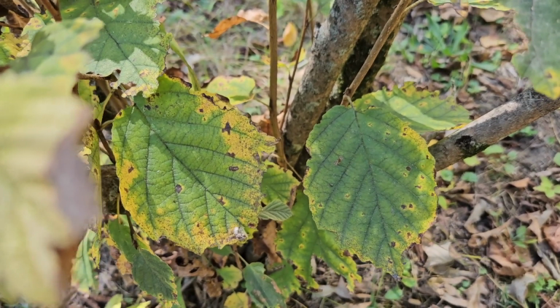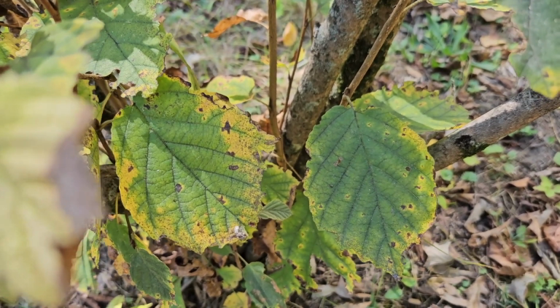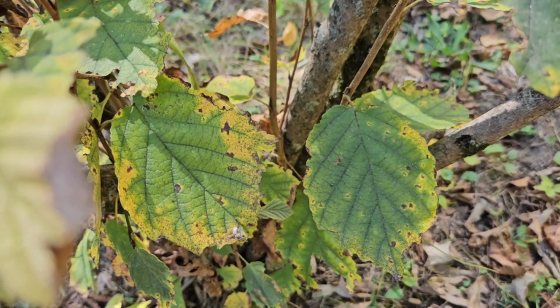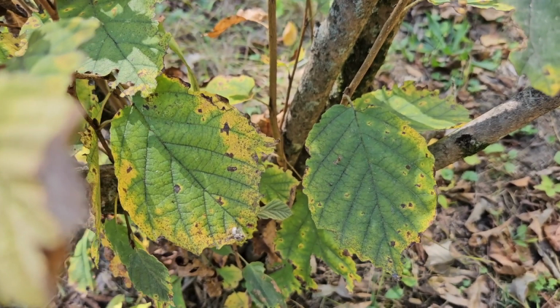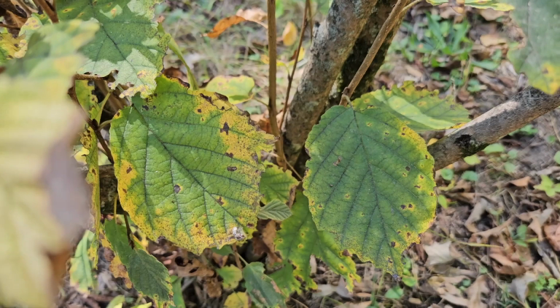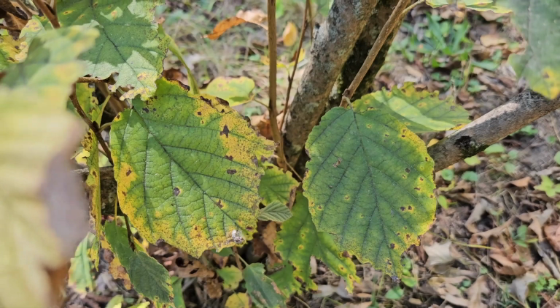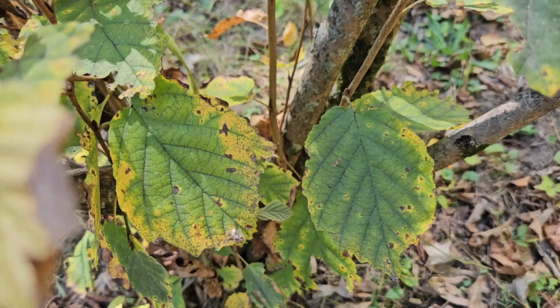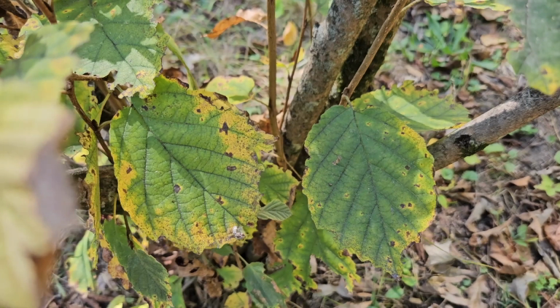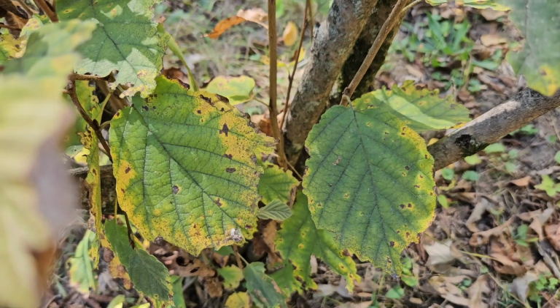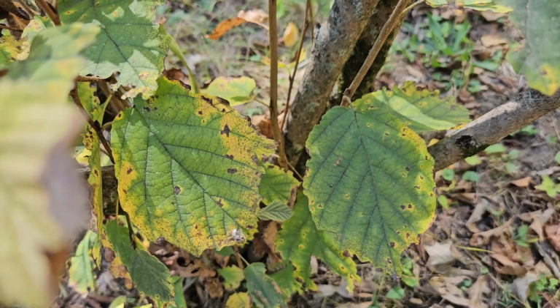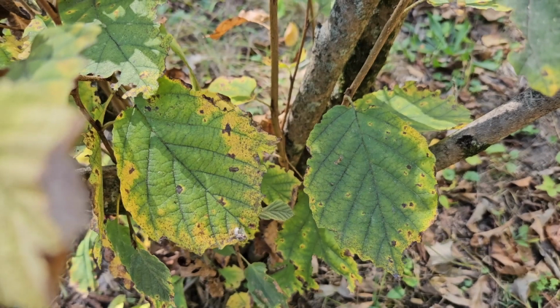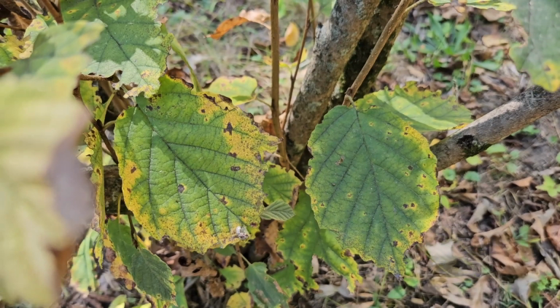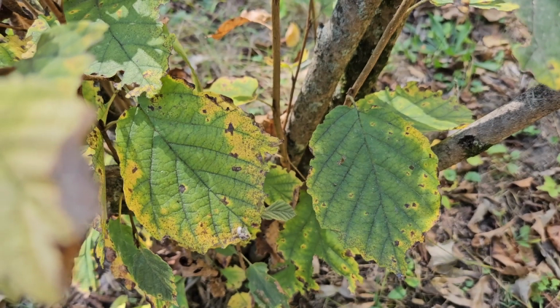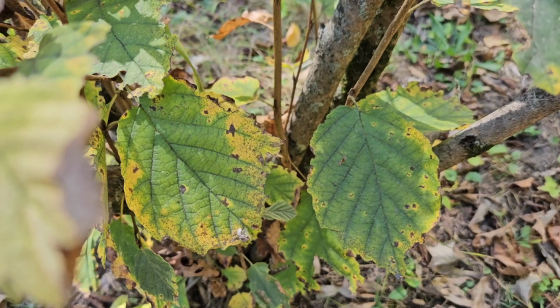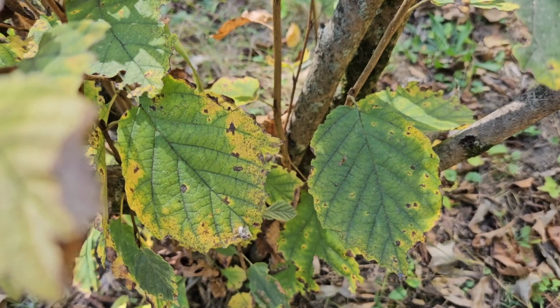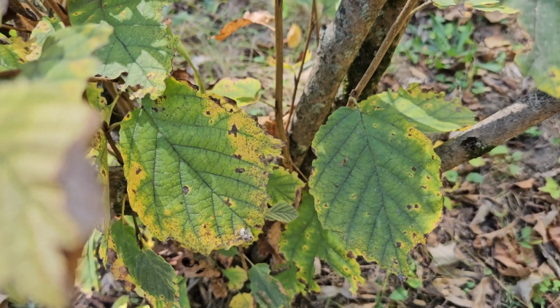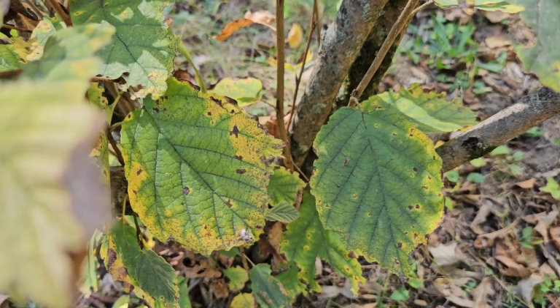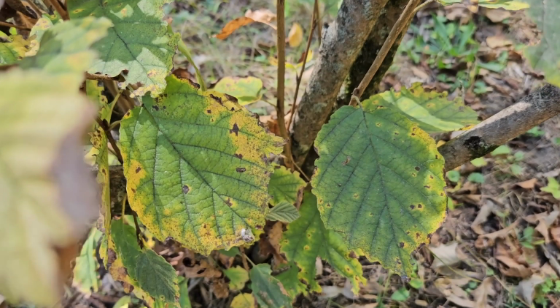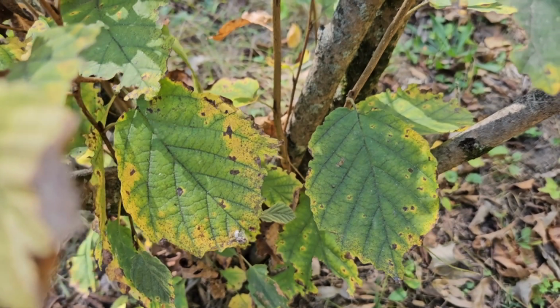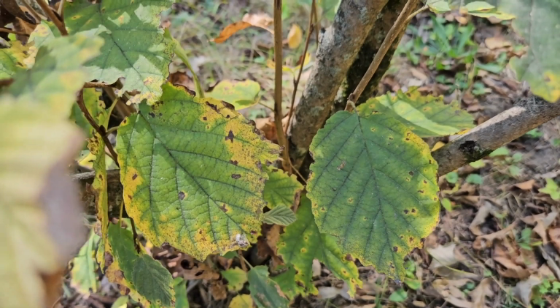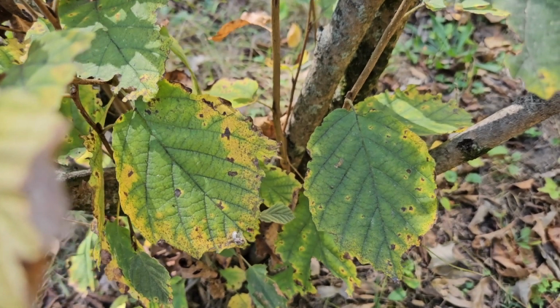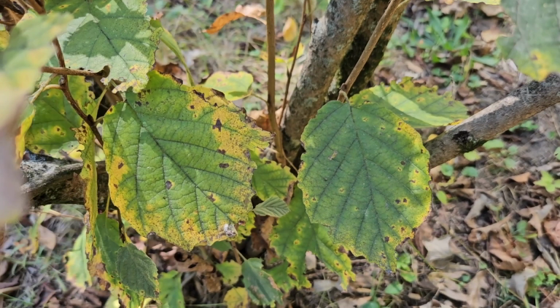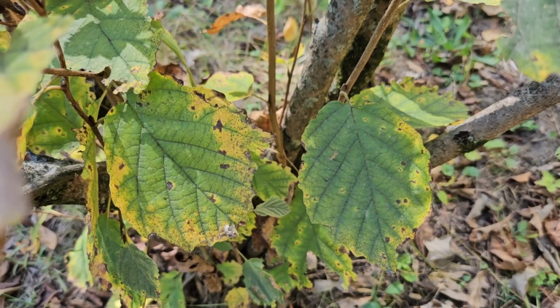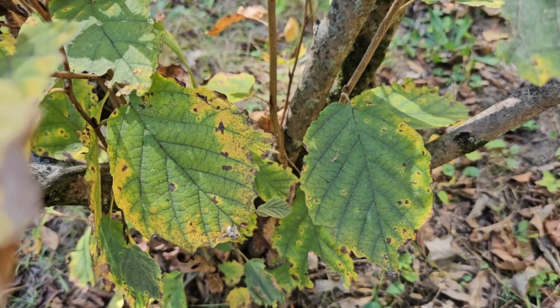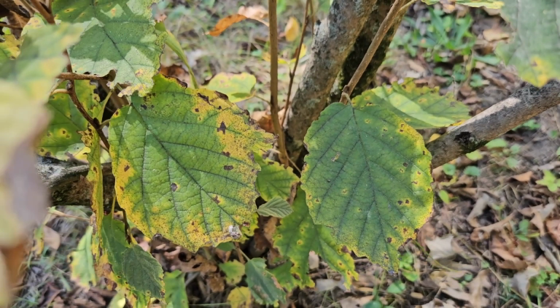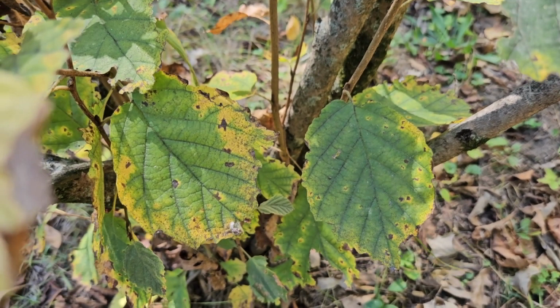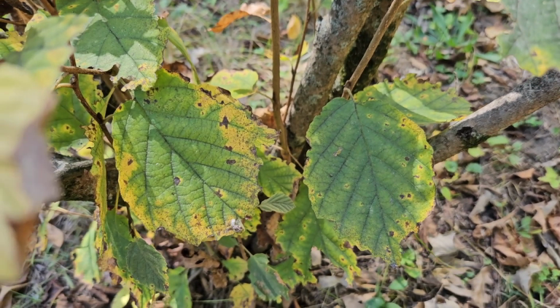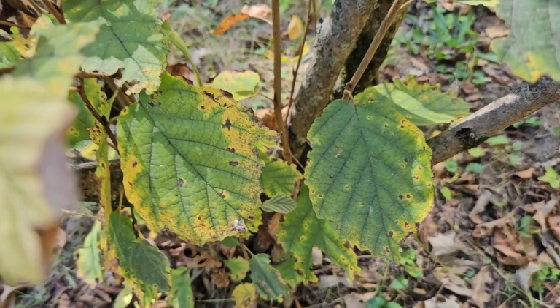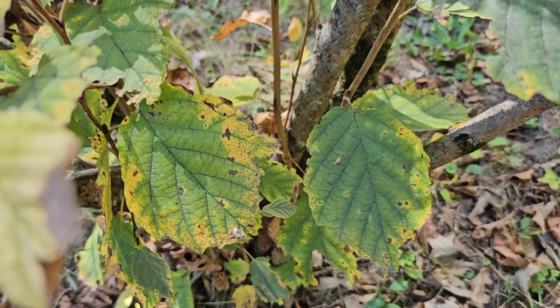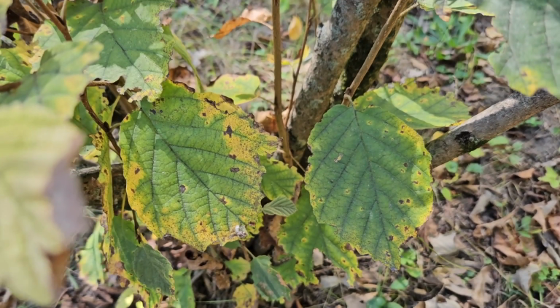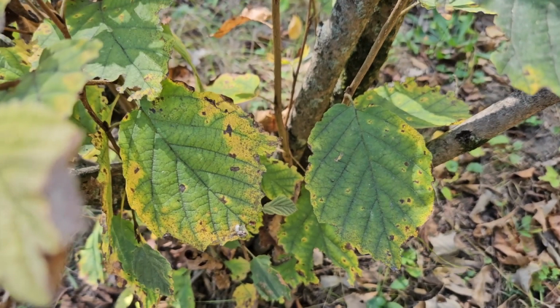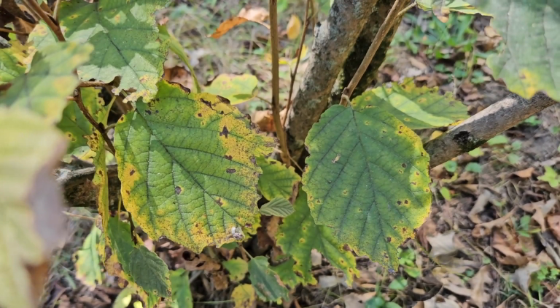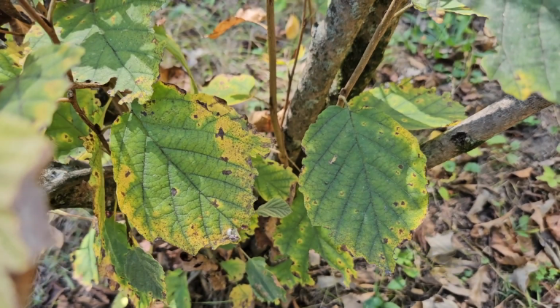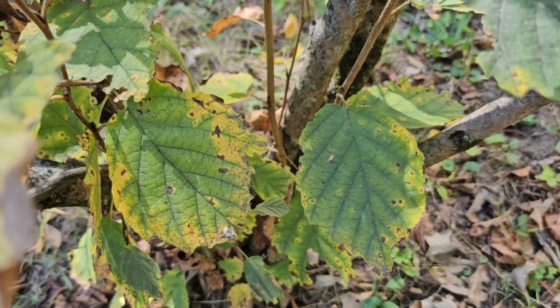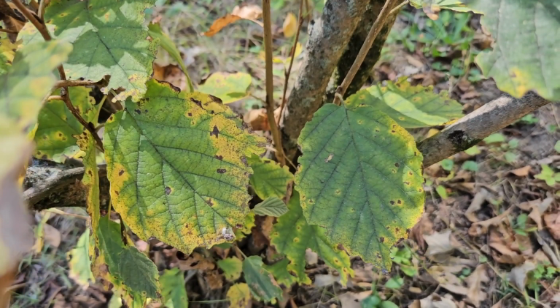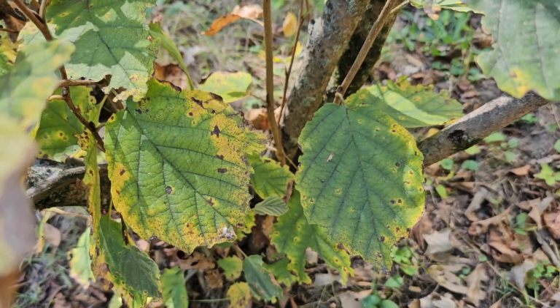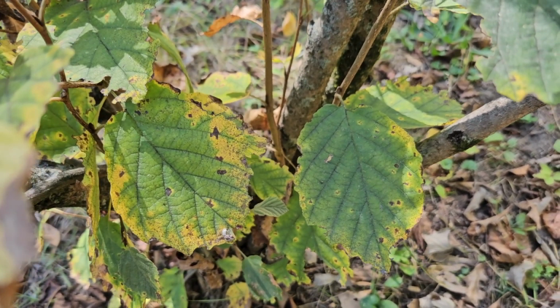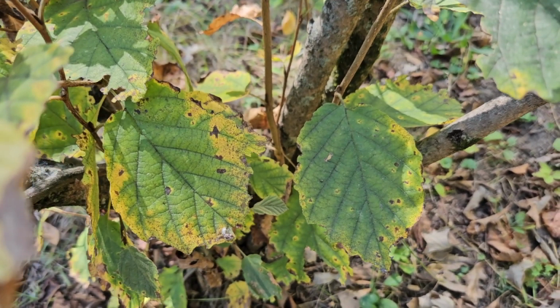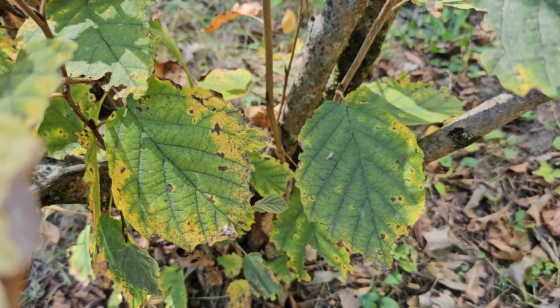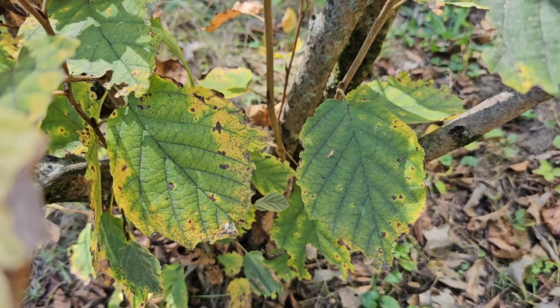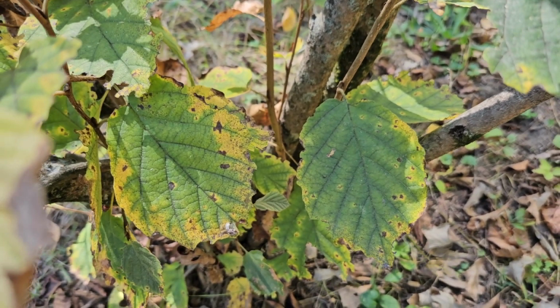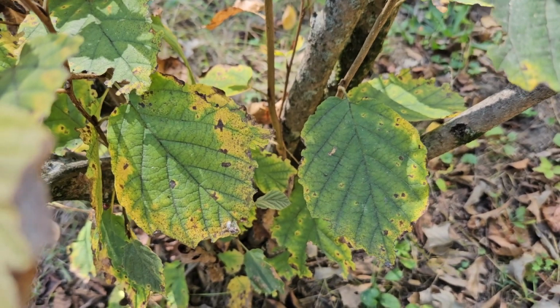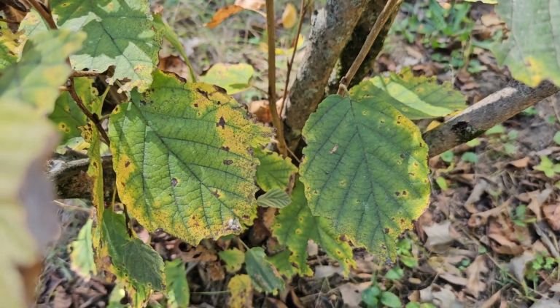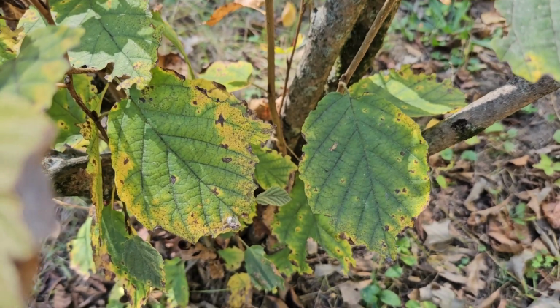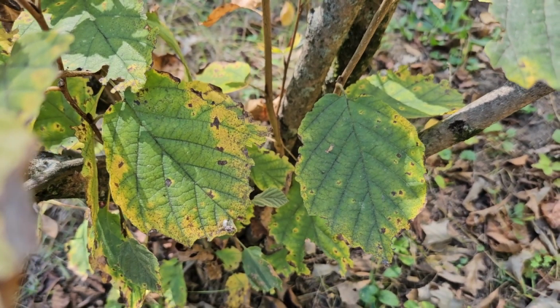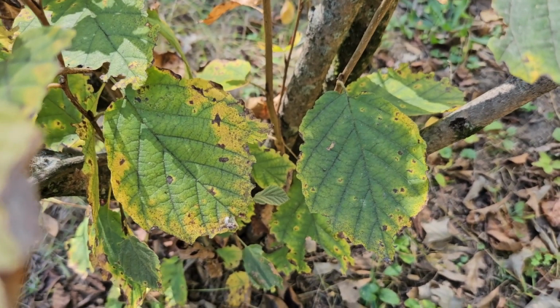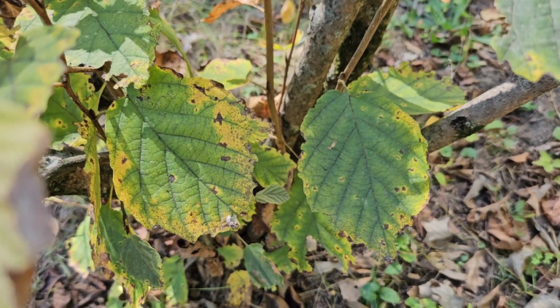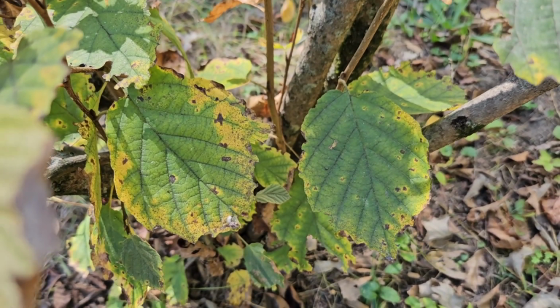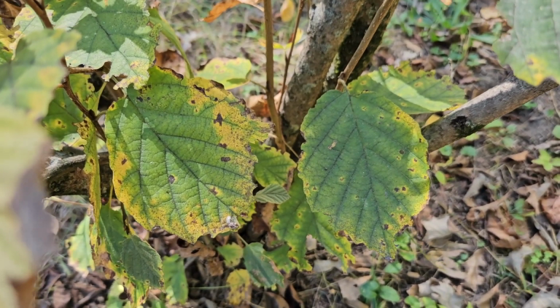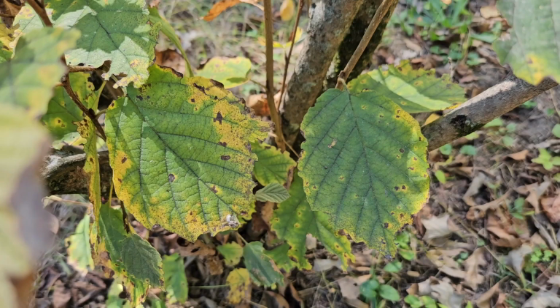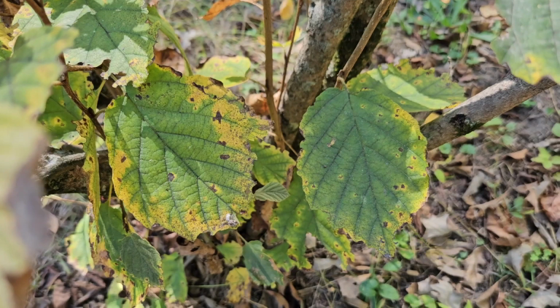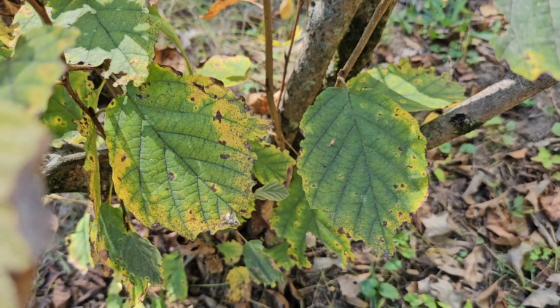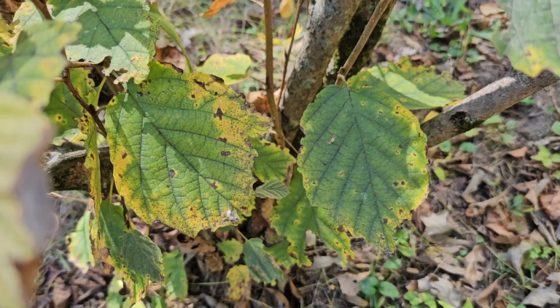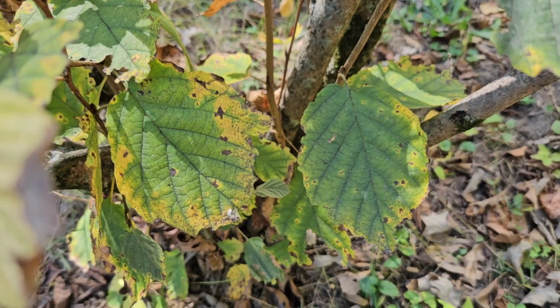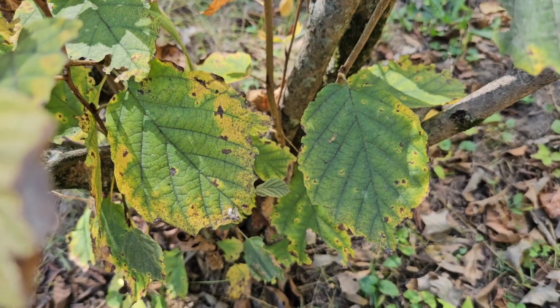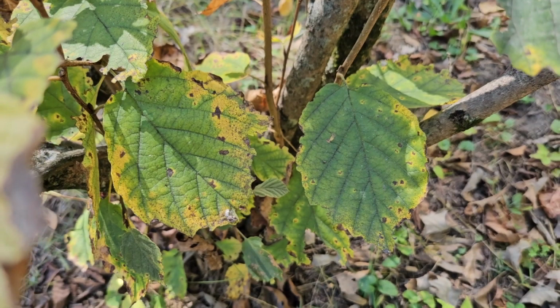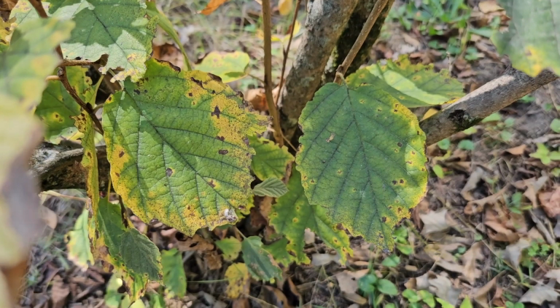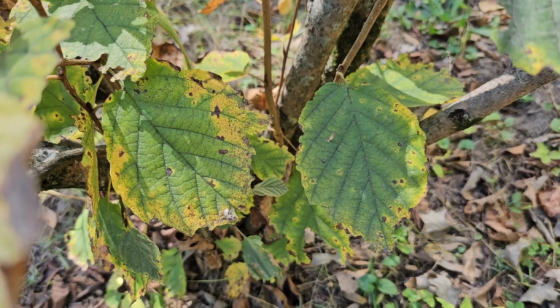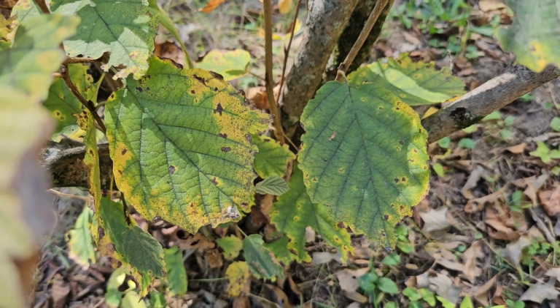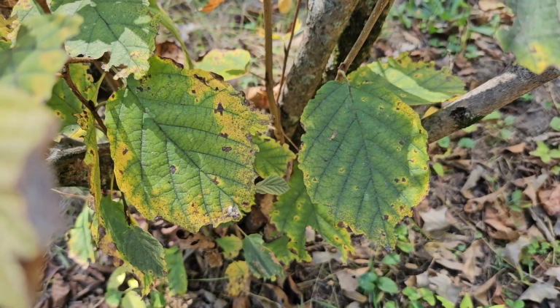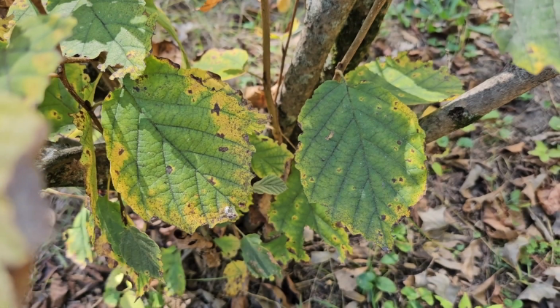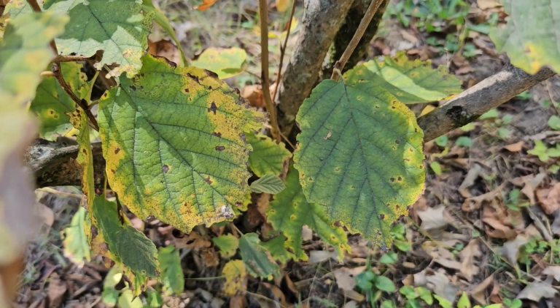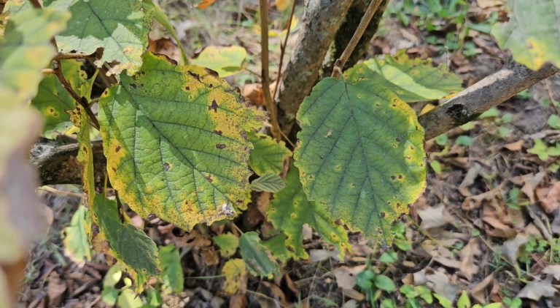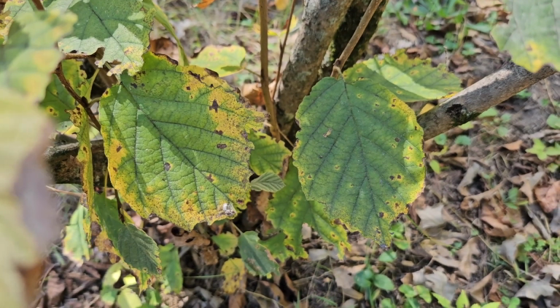Witch hazel has an interesting history. Historically, and I think maybe even still today, it sometimes has some medicinal uses.